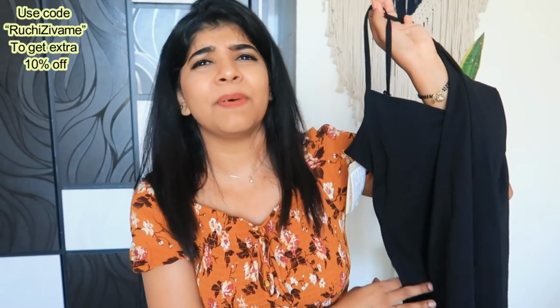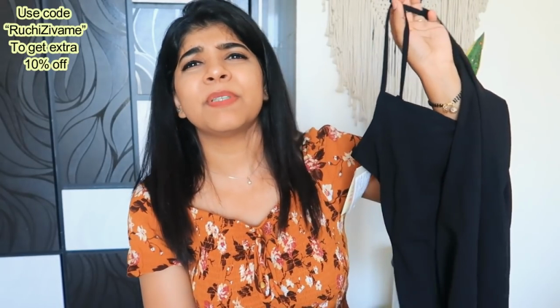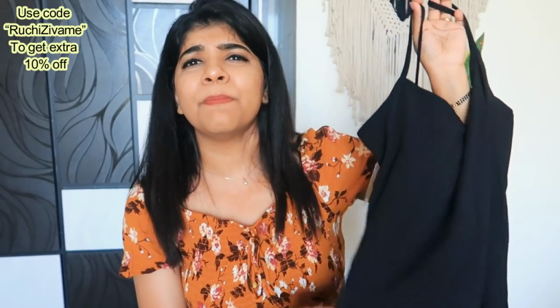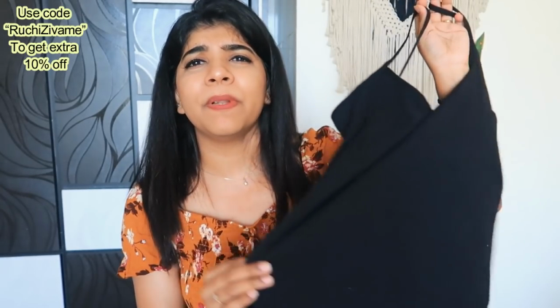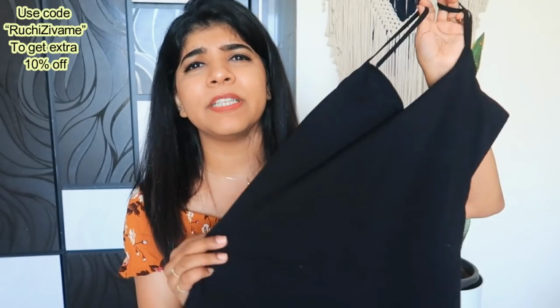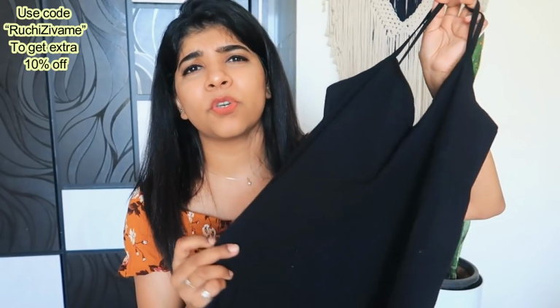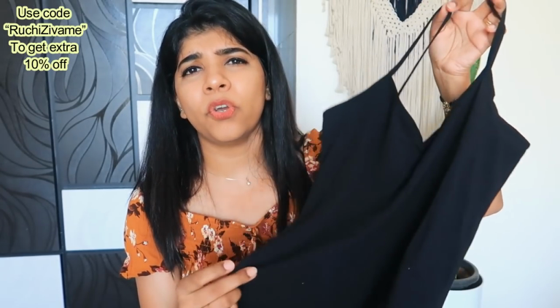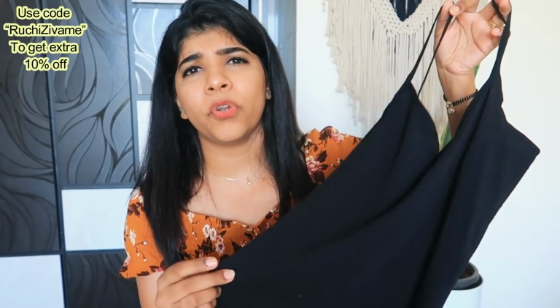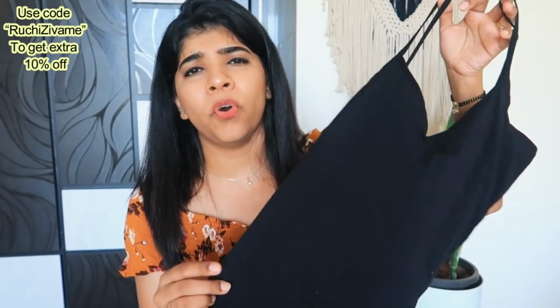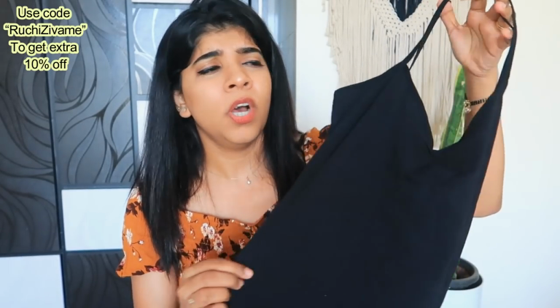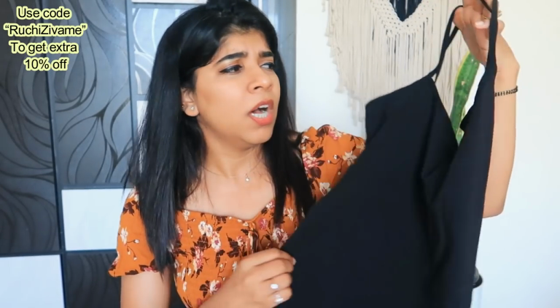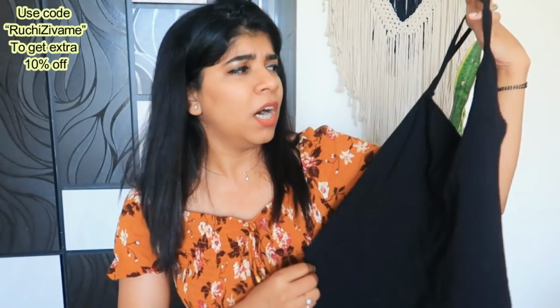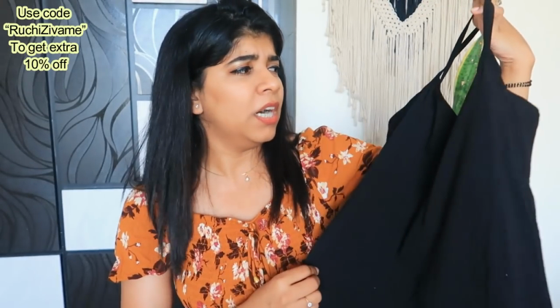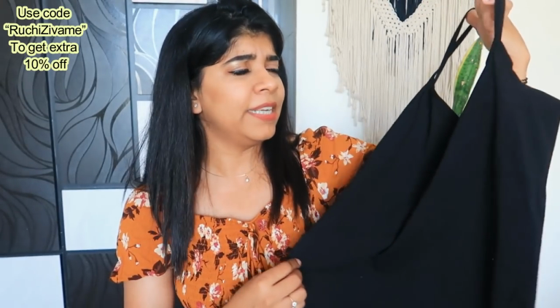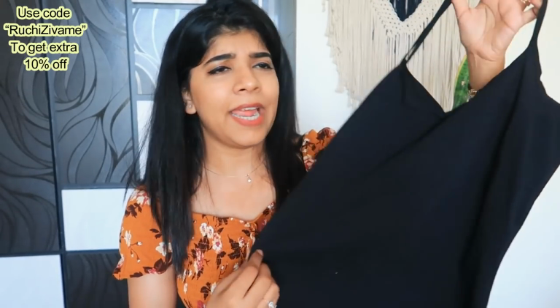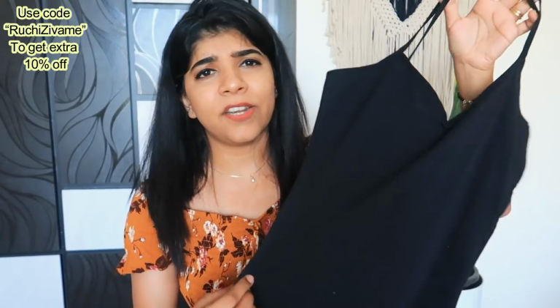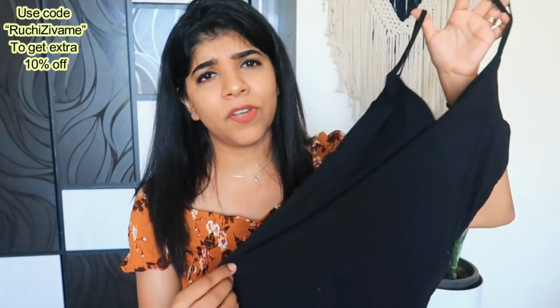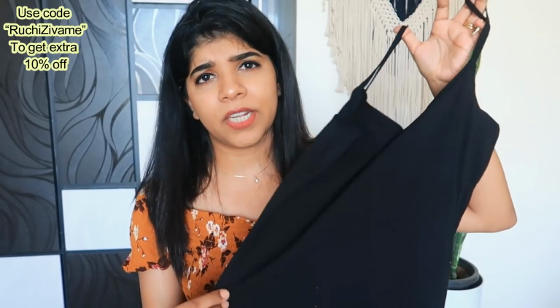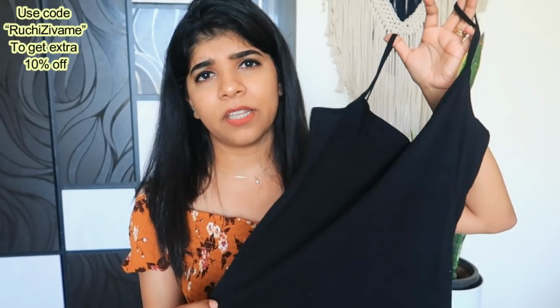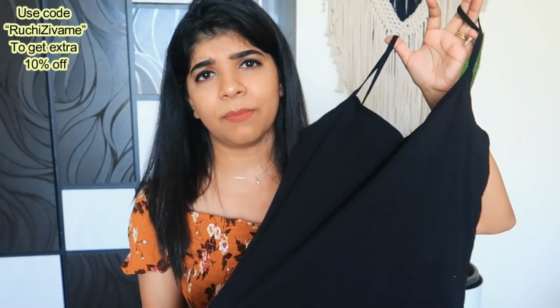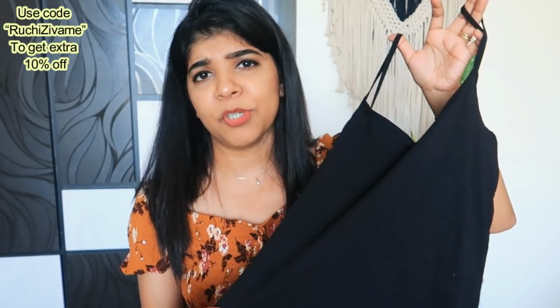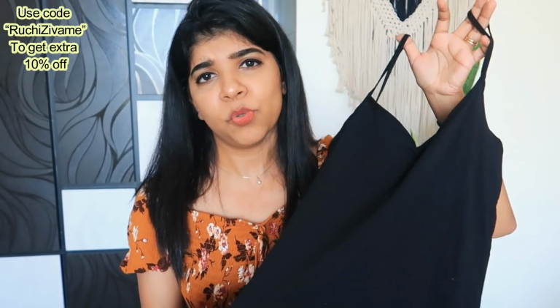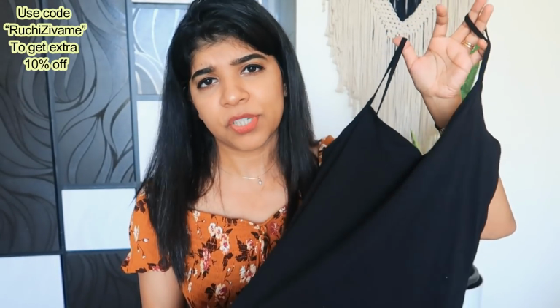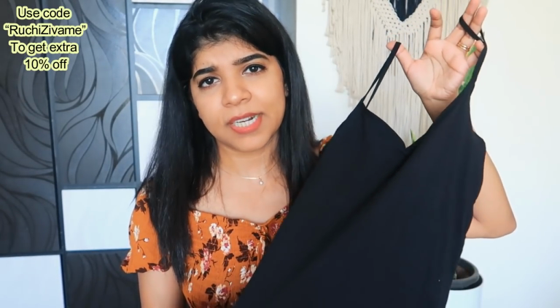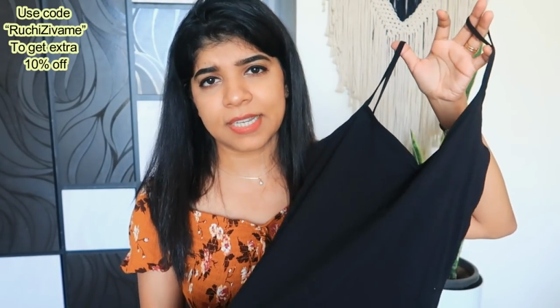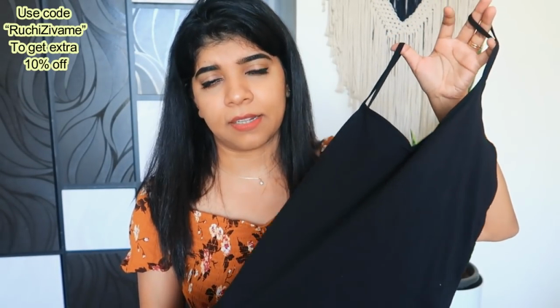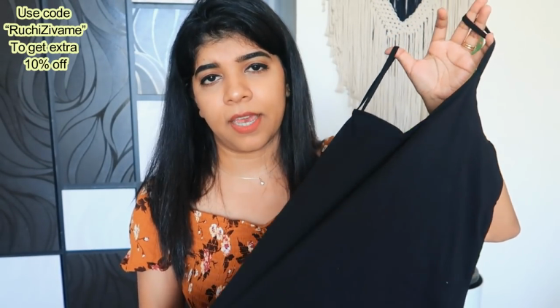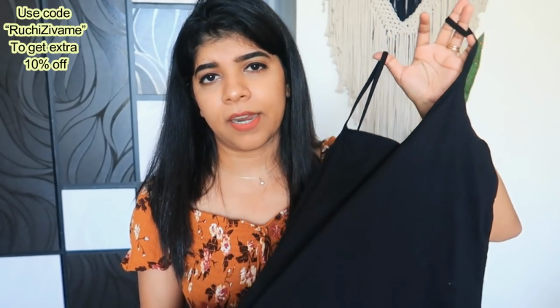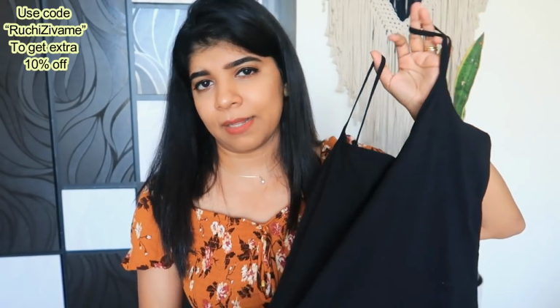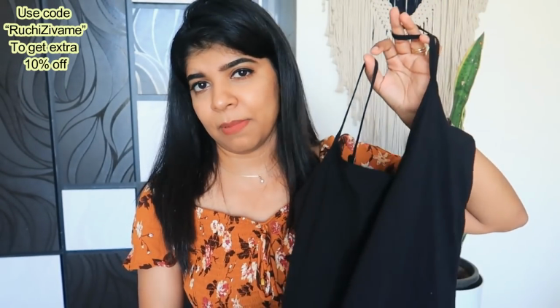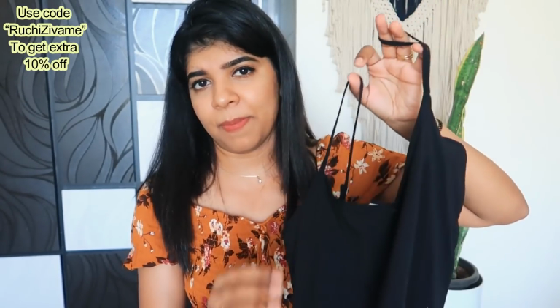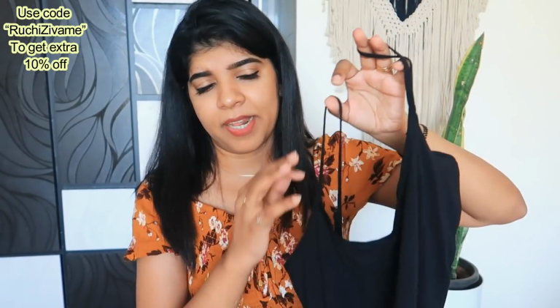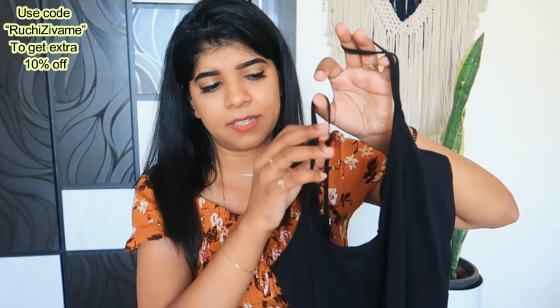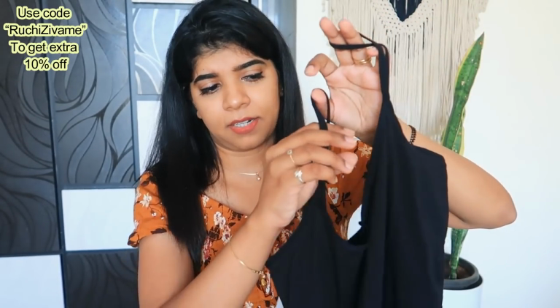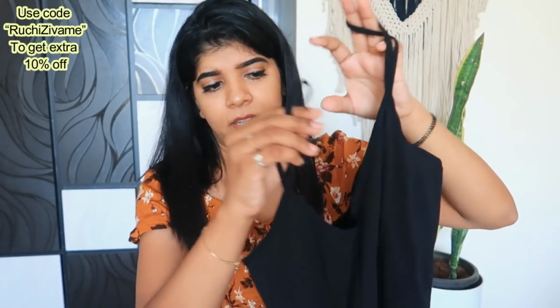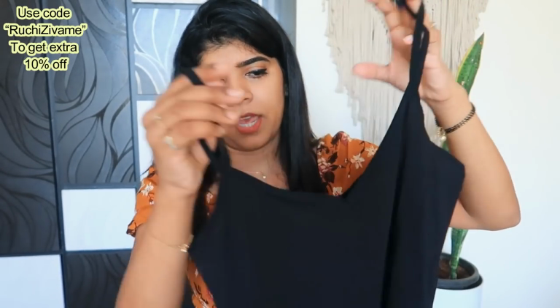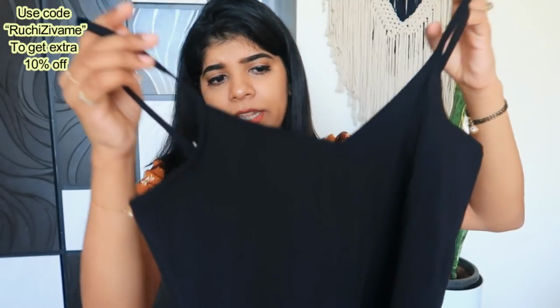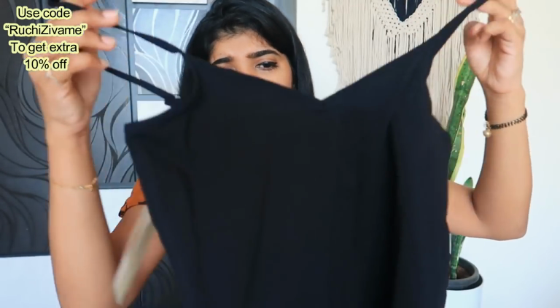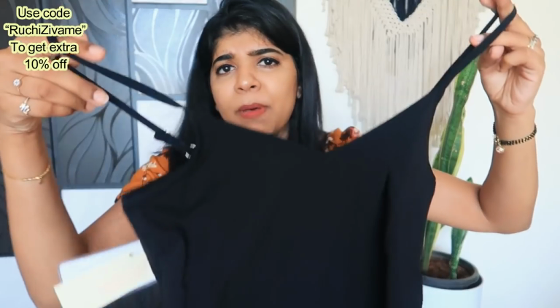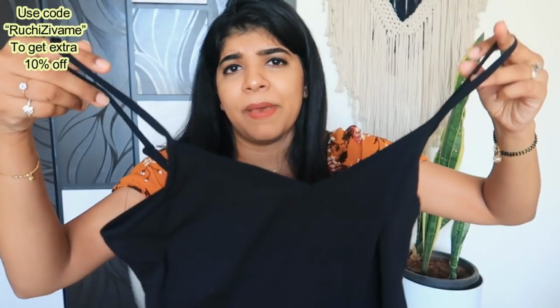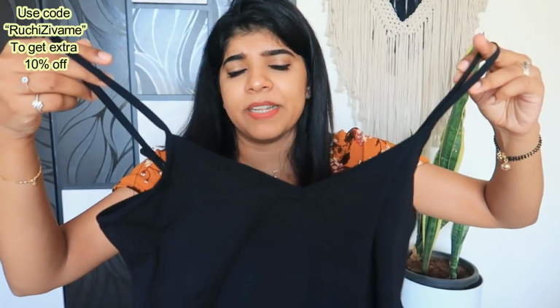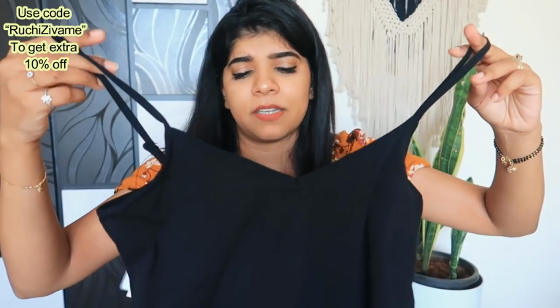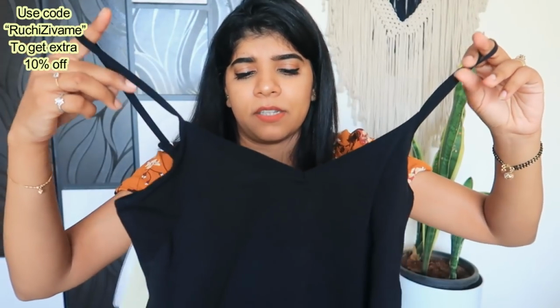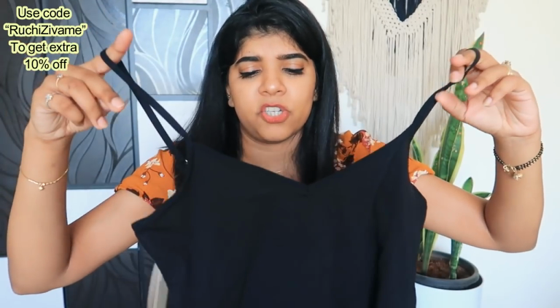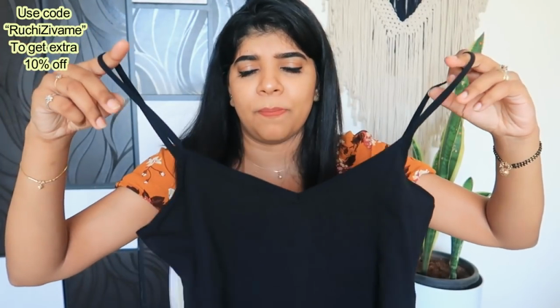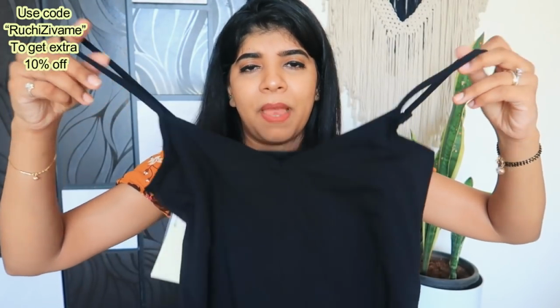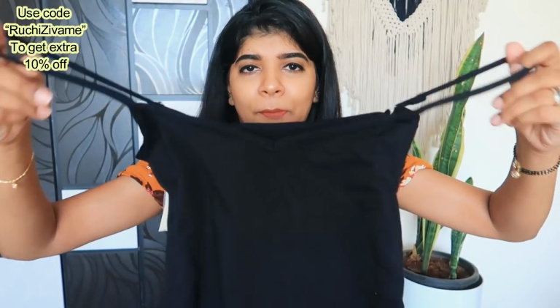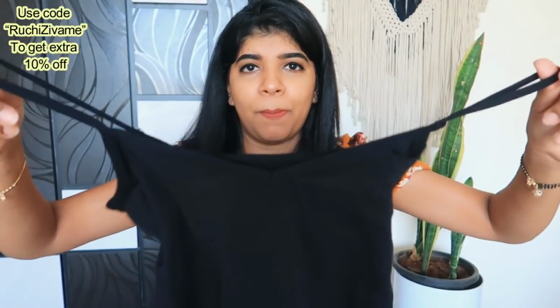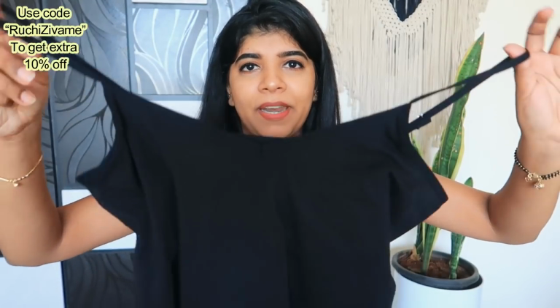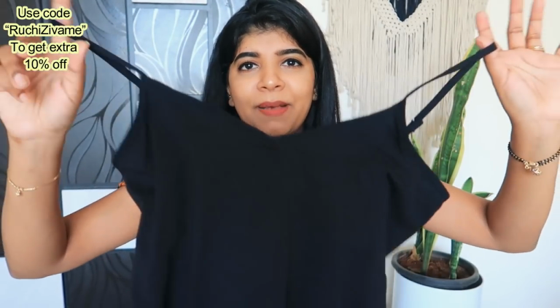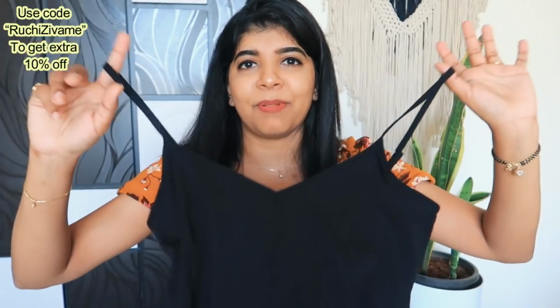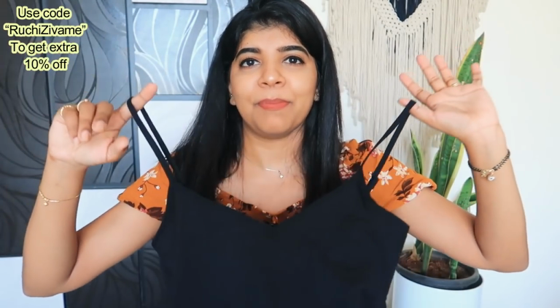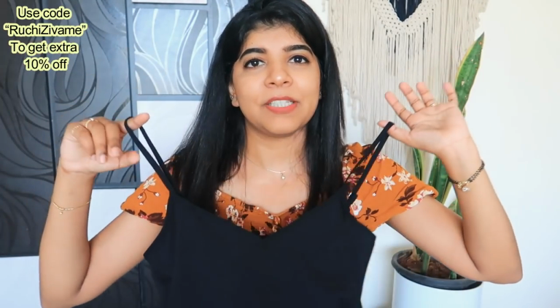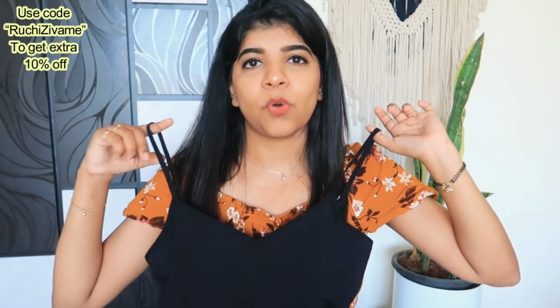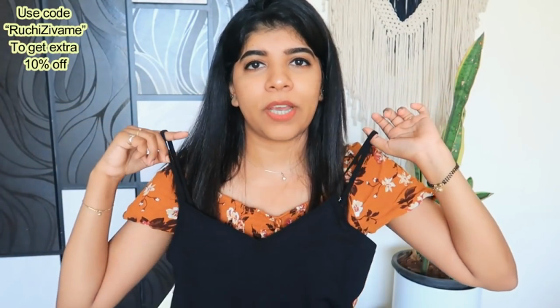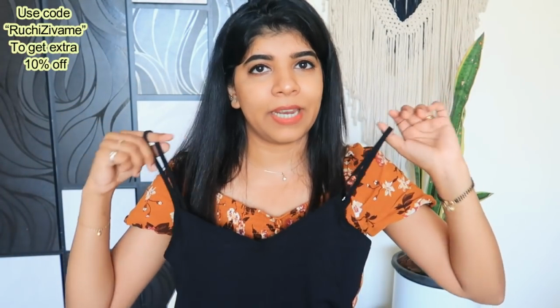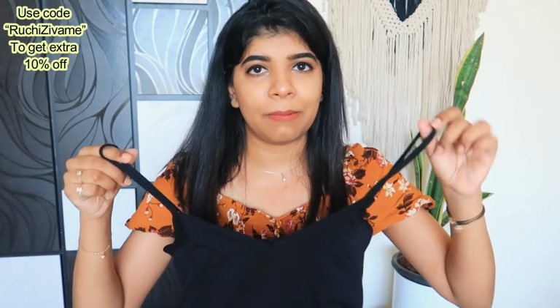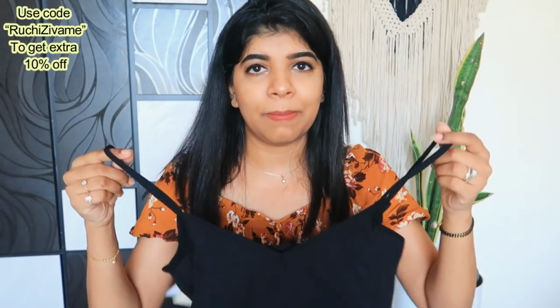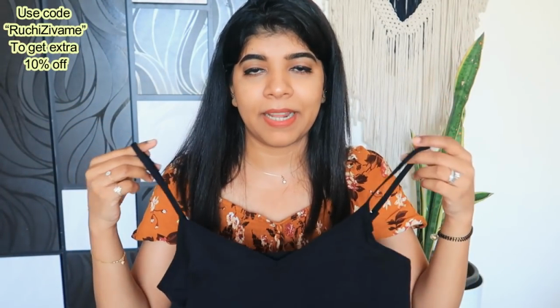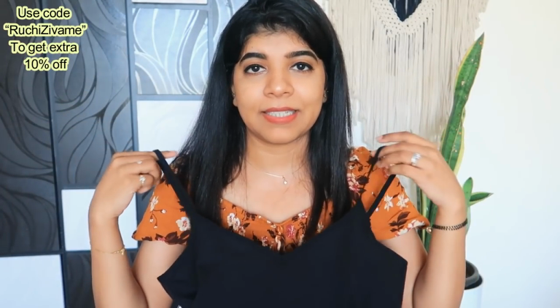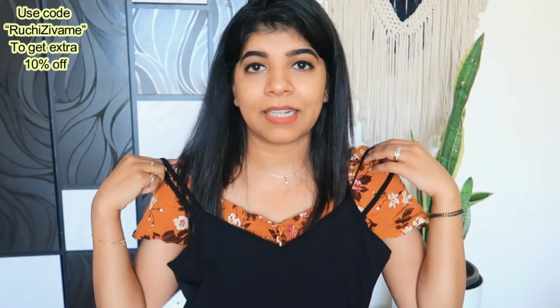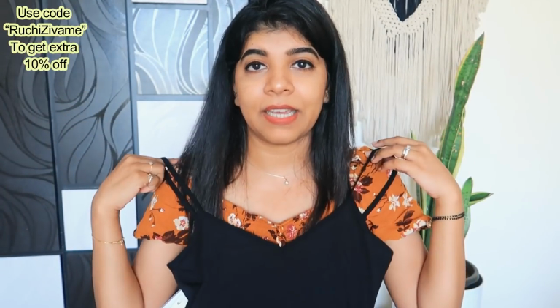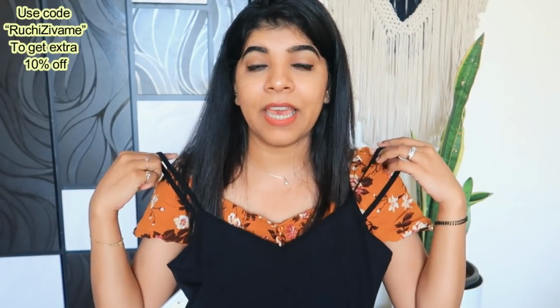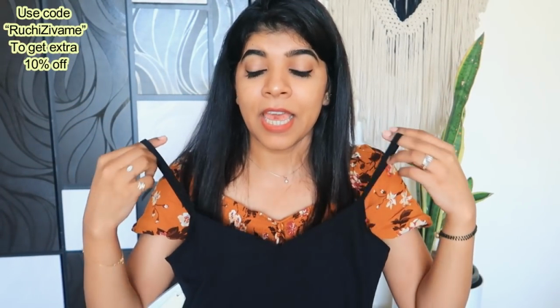You can simply use it as nightwear as well — you can wear it at night.